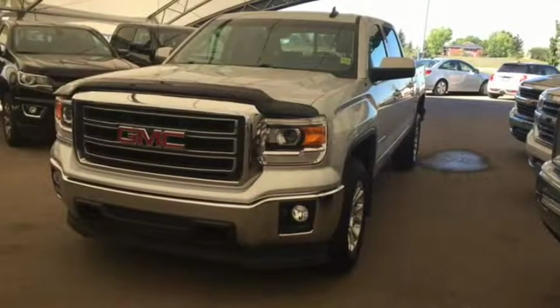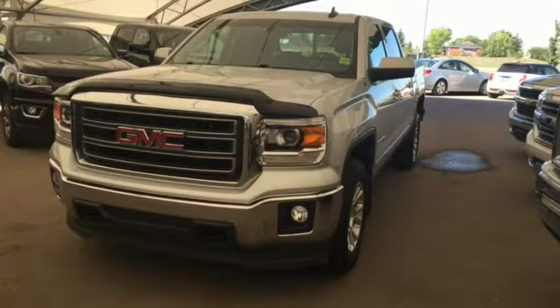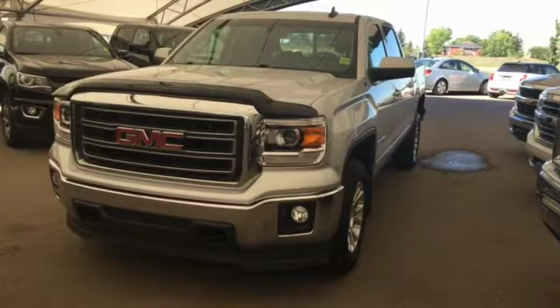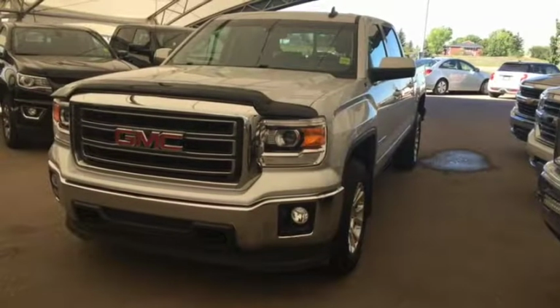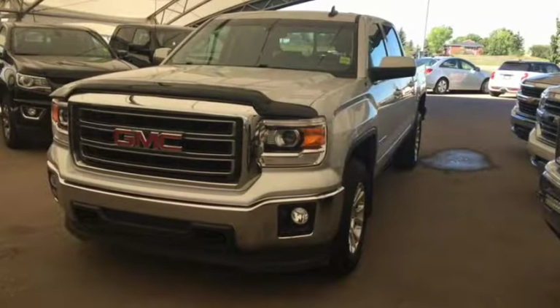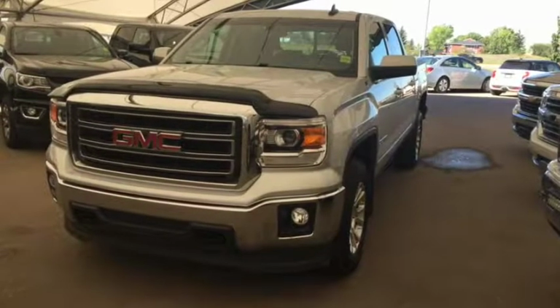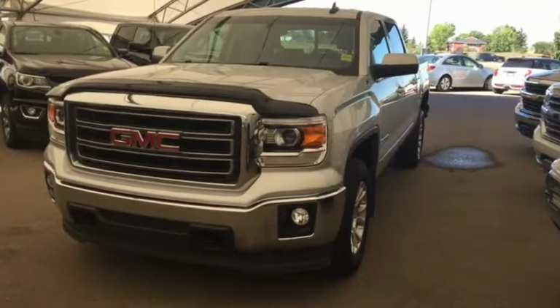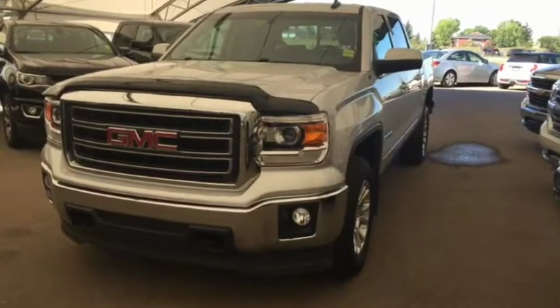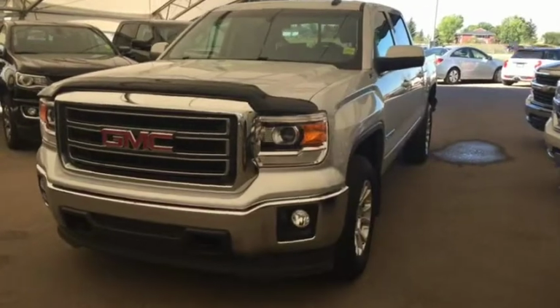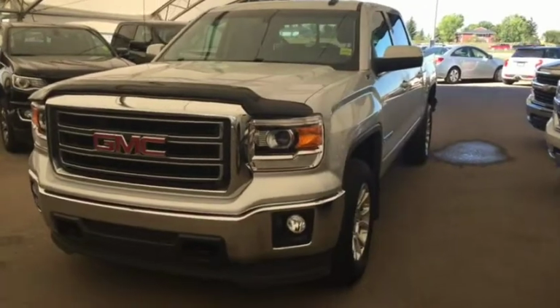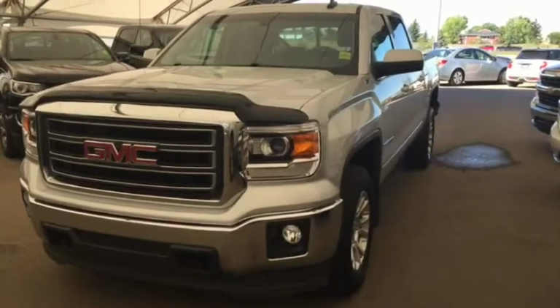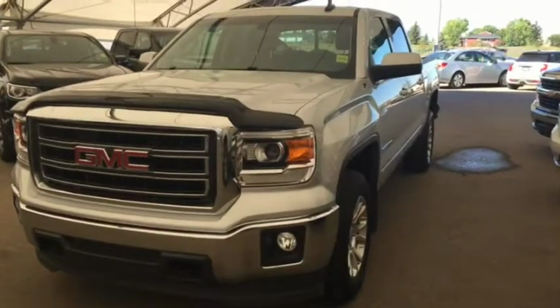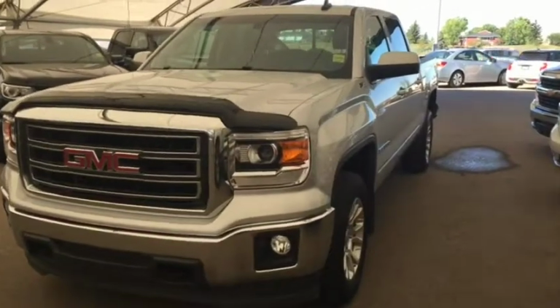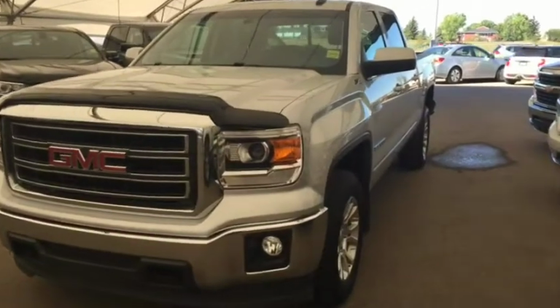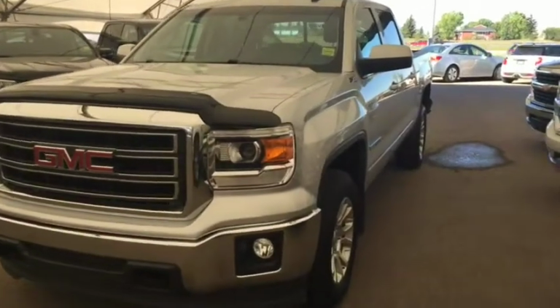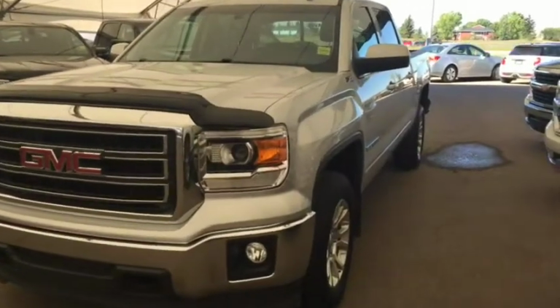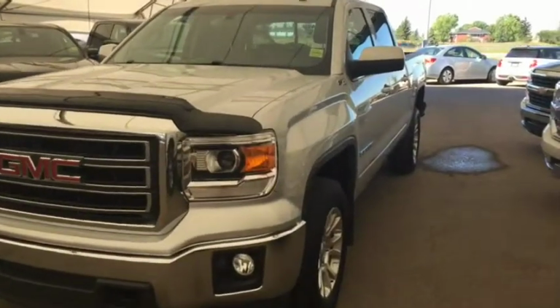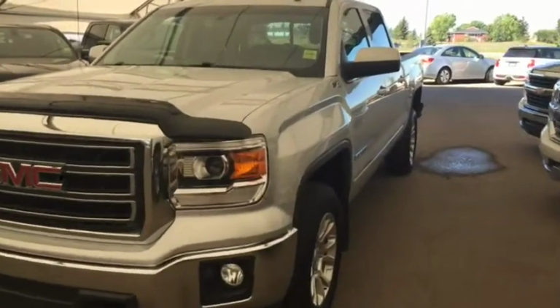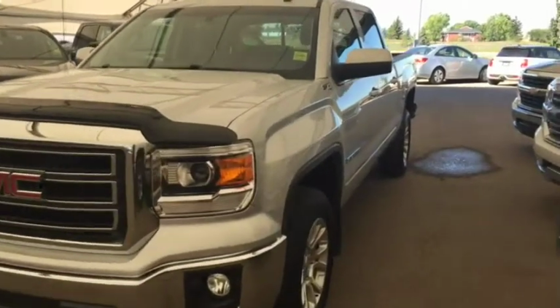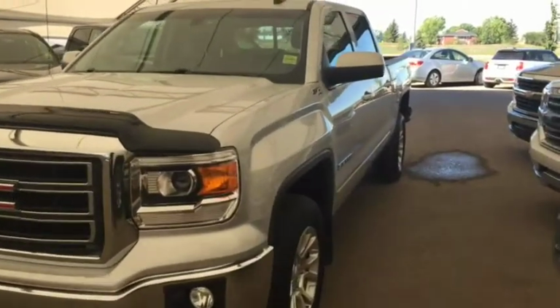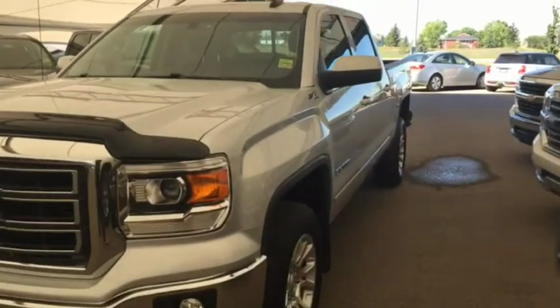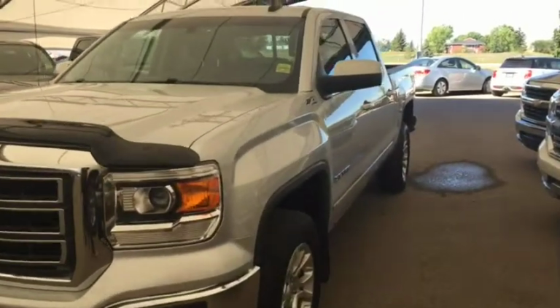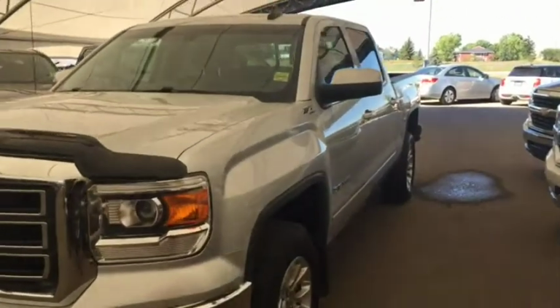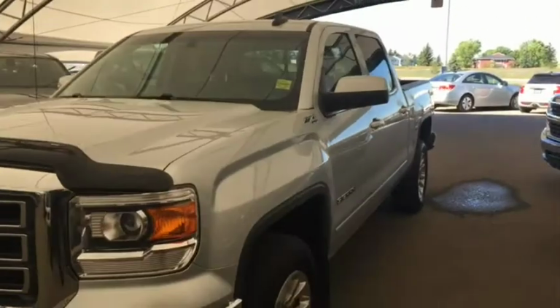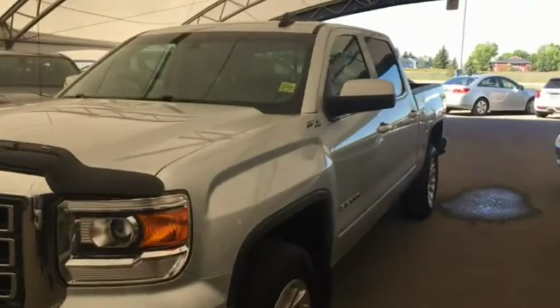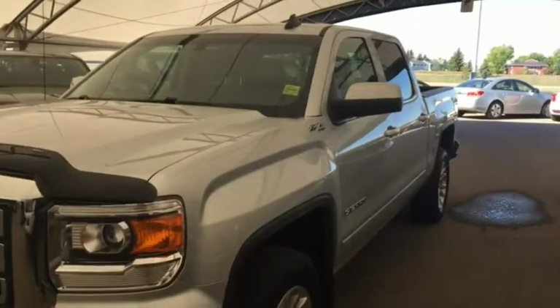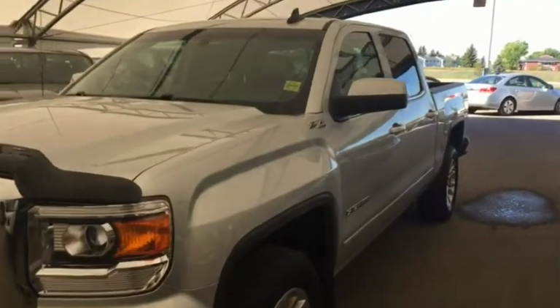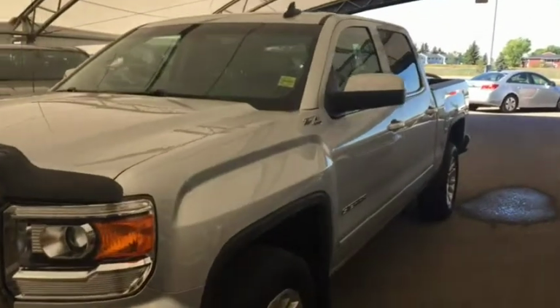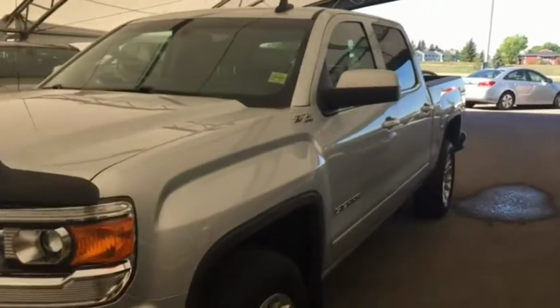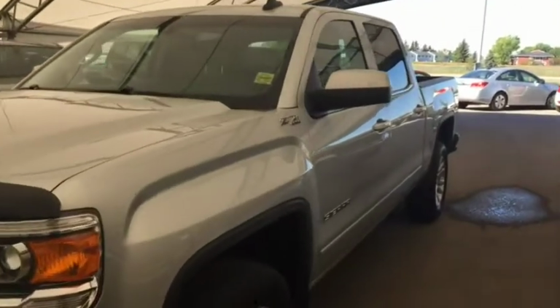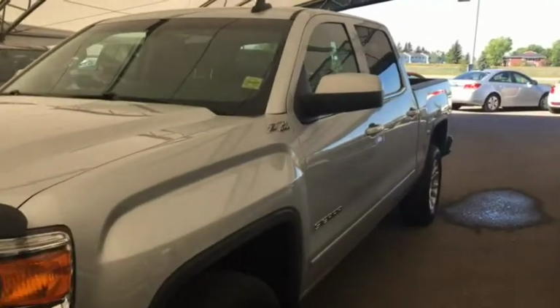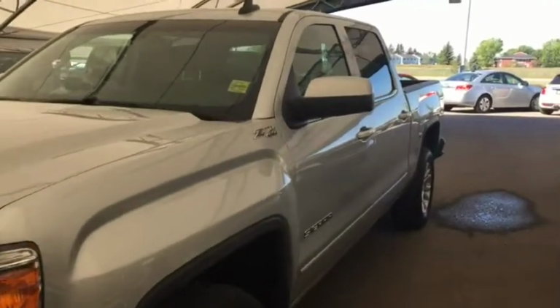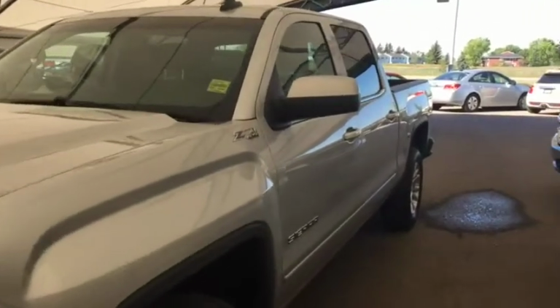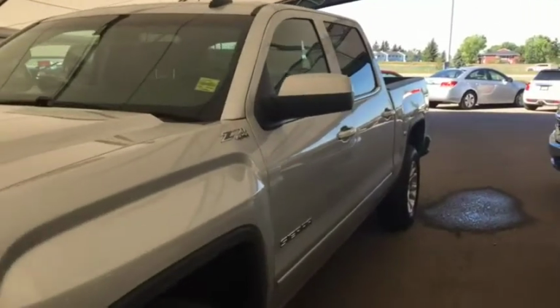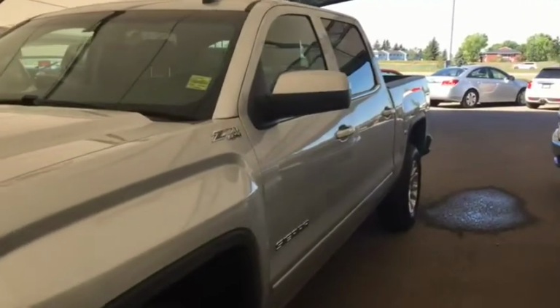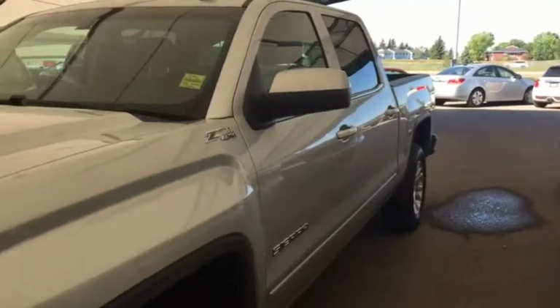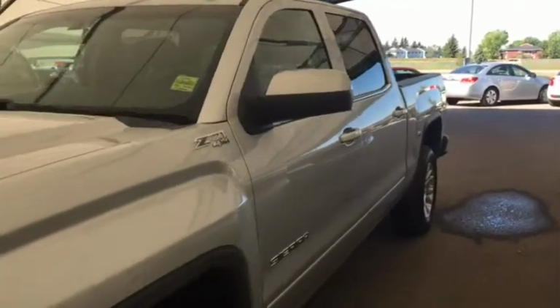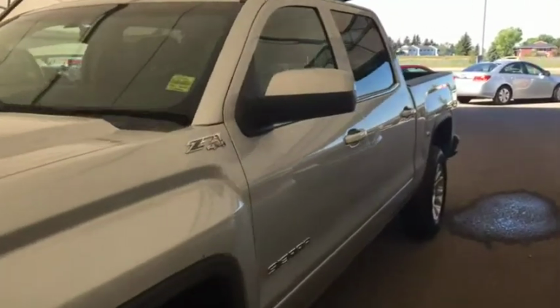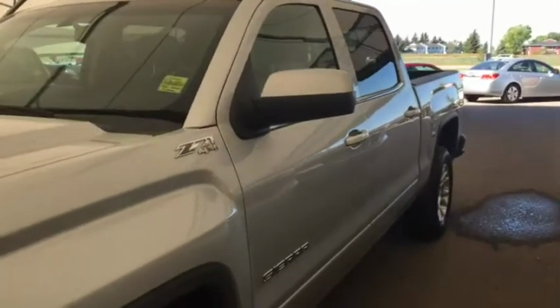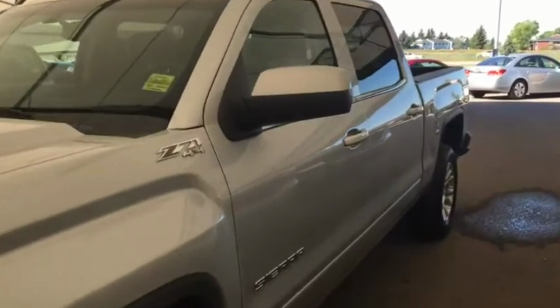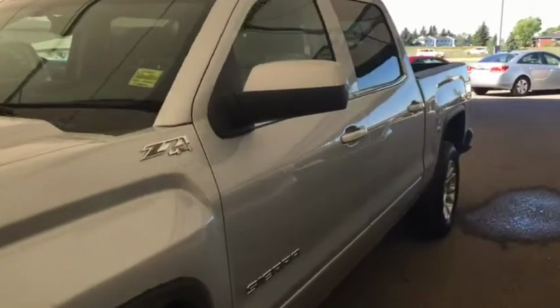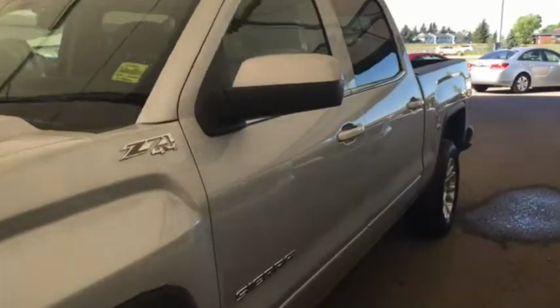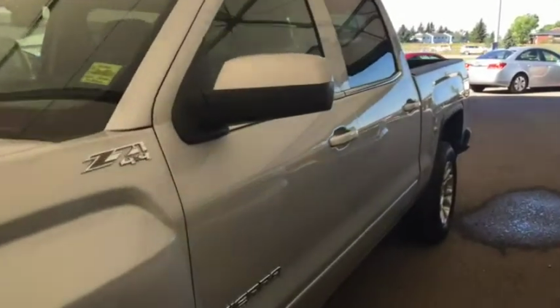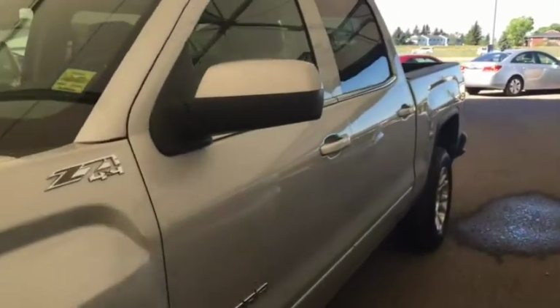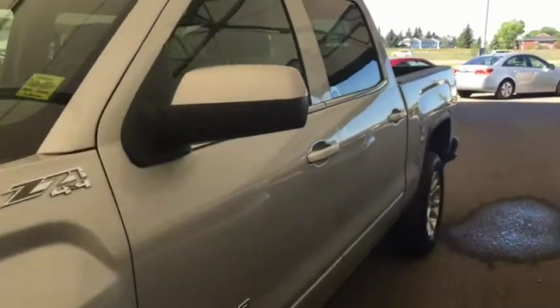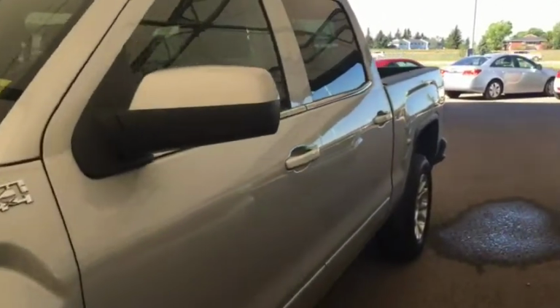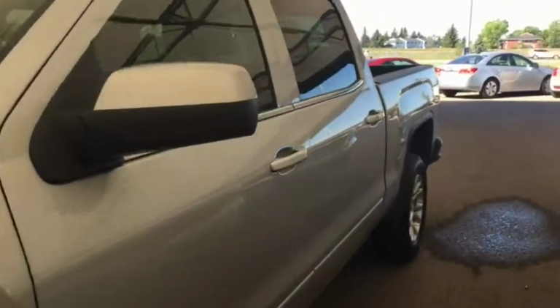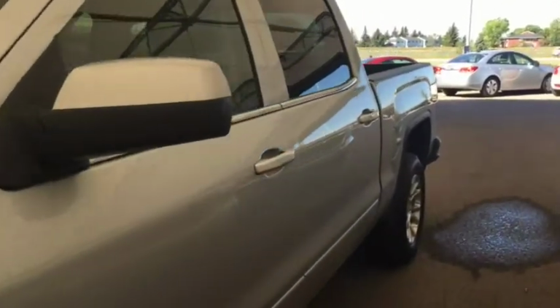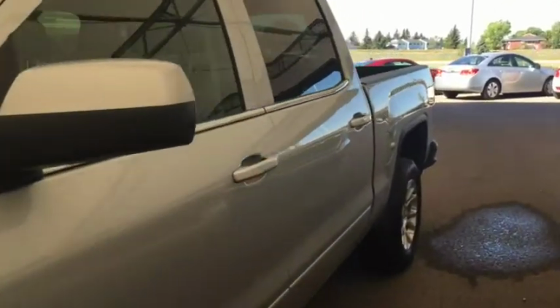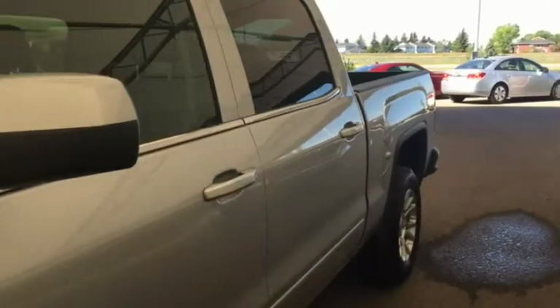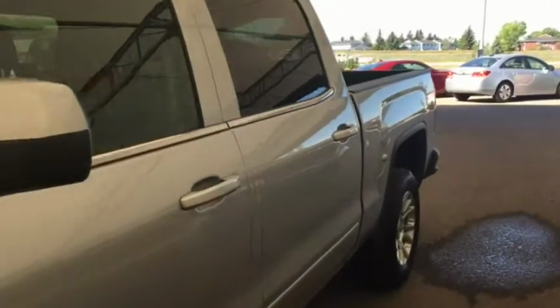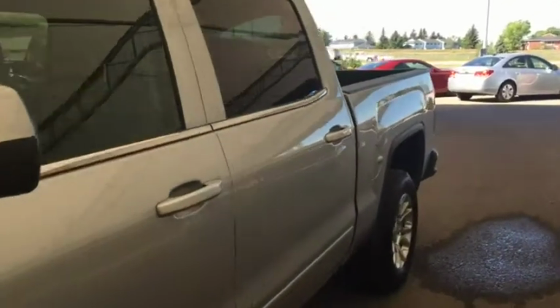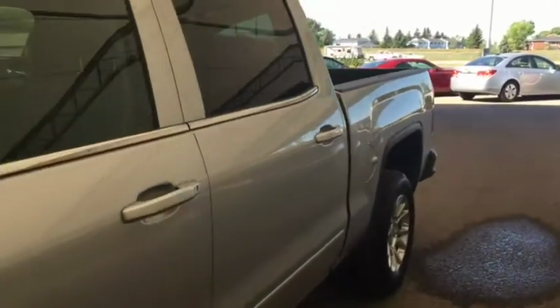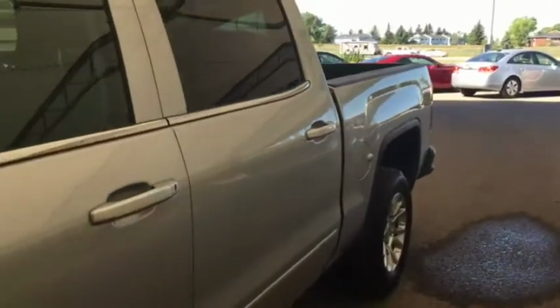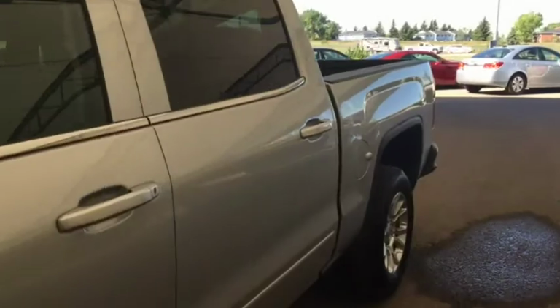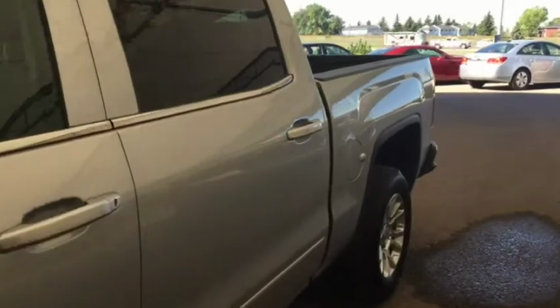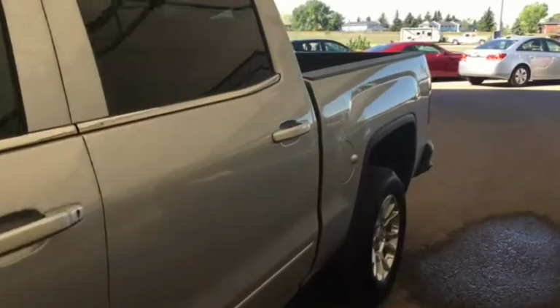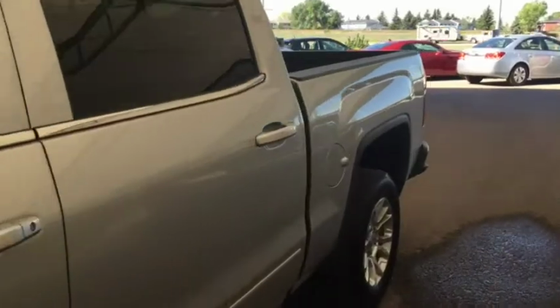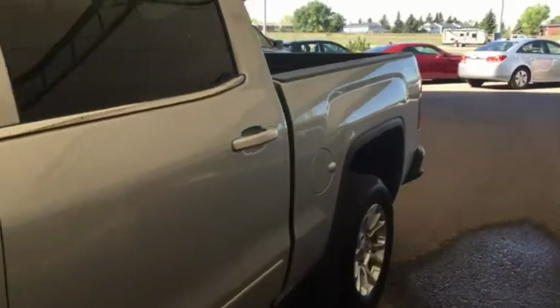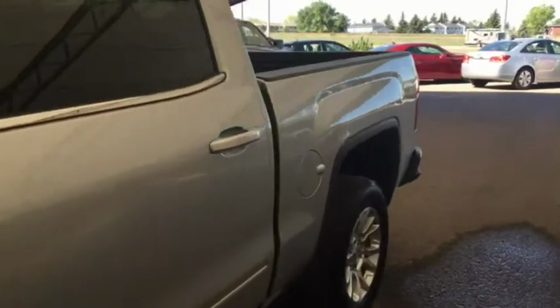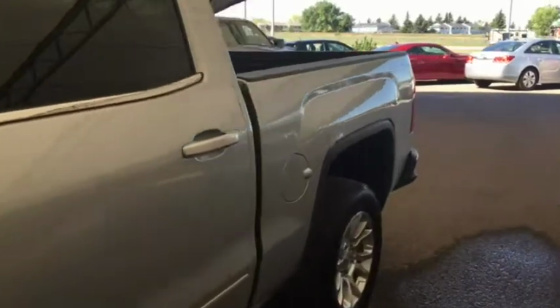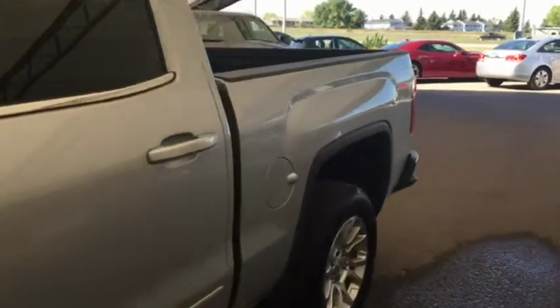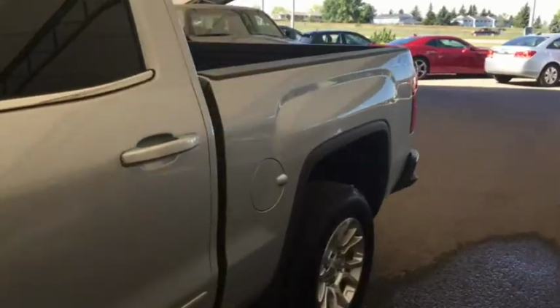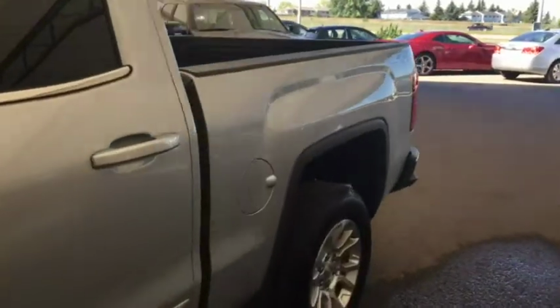Welcome to Davis Chevrolet. This is the pre-owned 2015 GMC Sierra in the color silver.